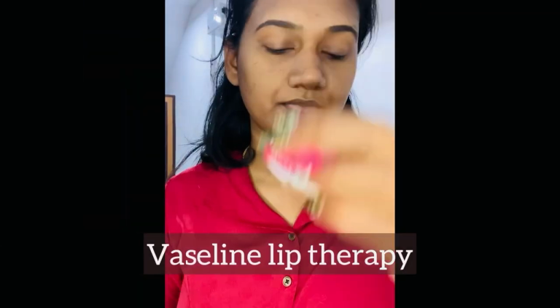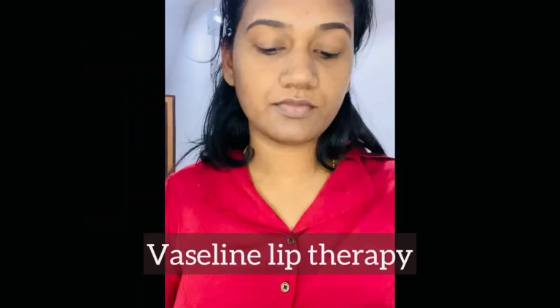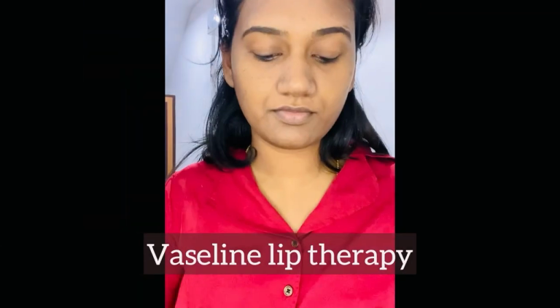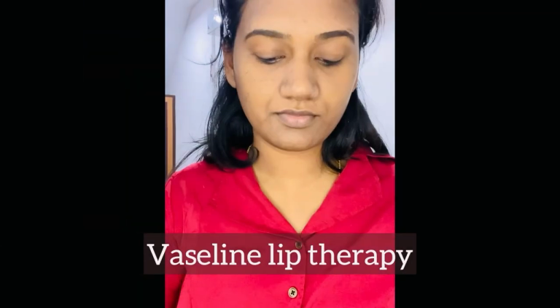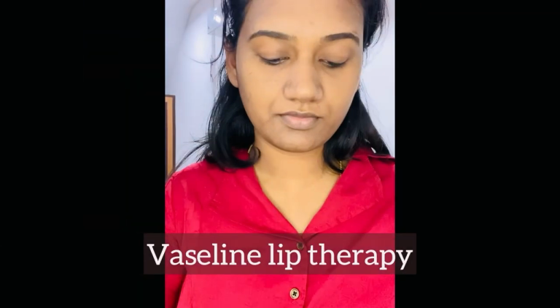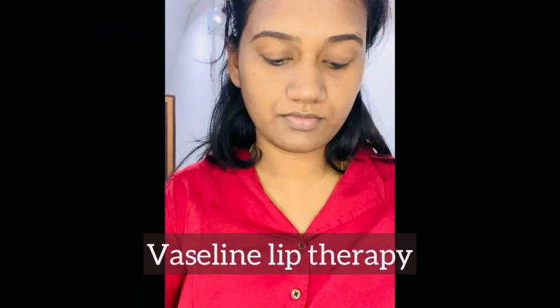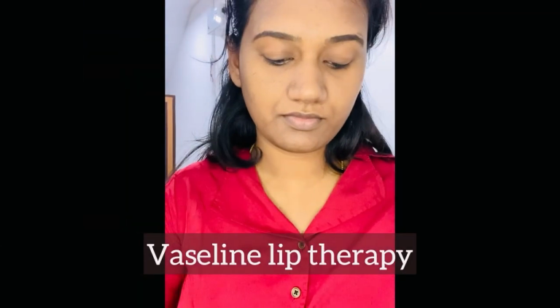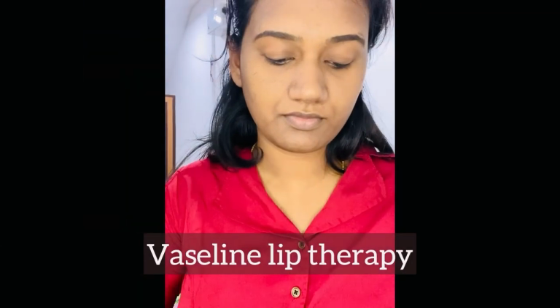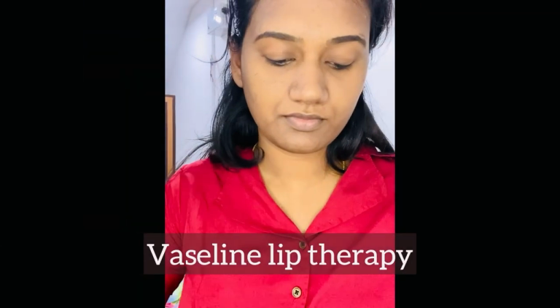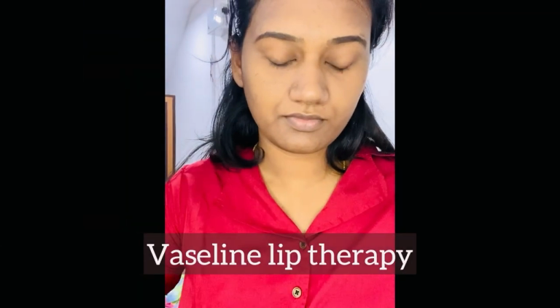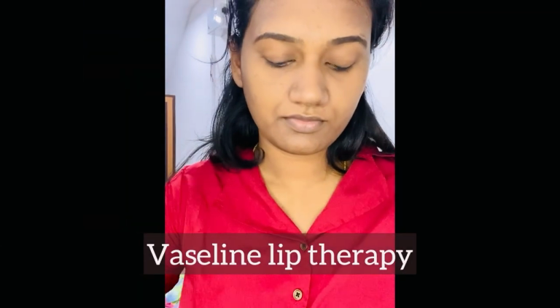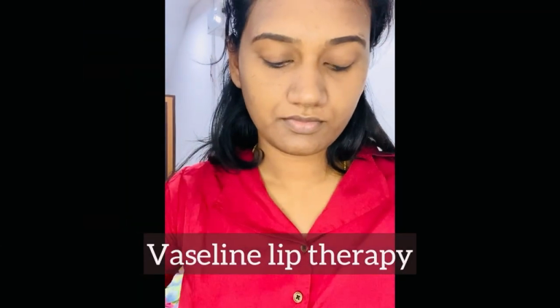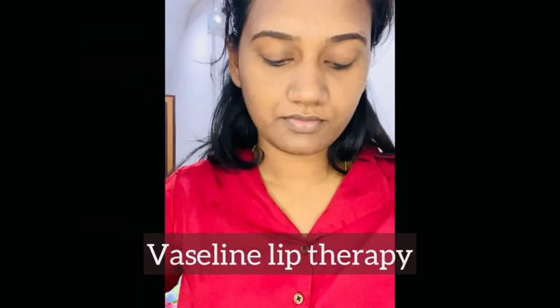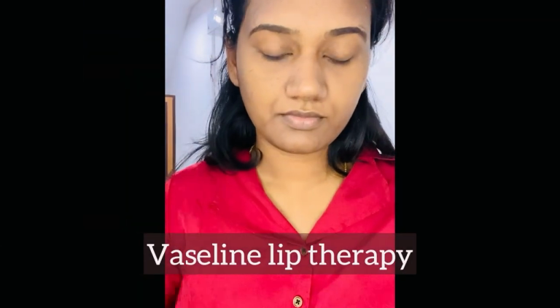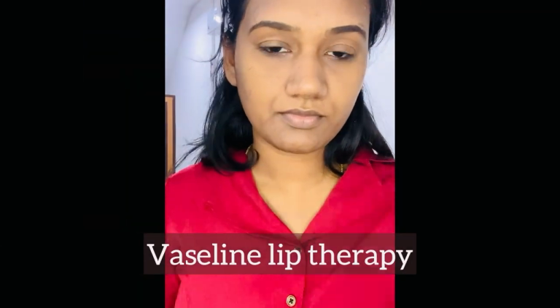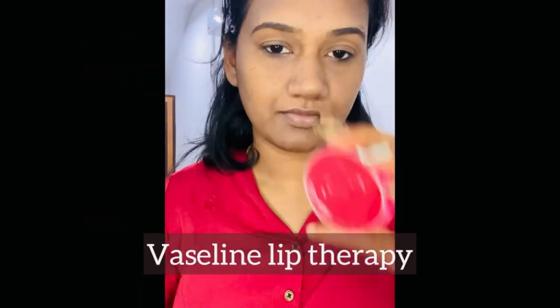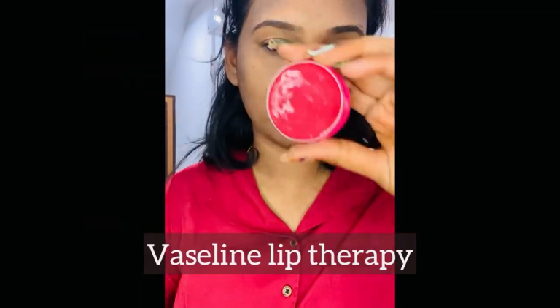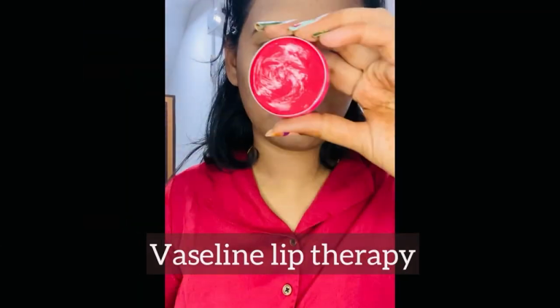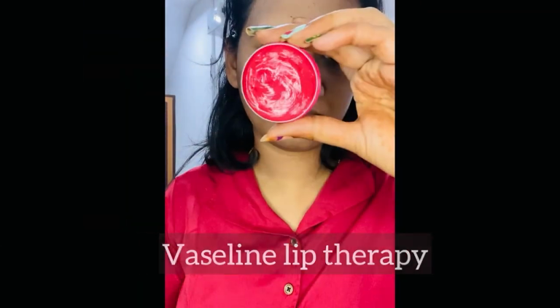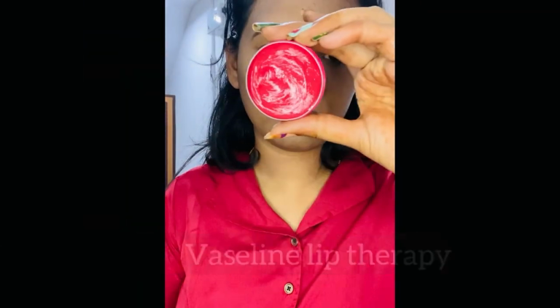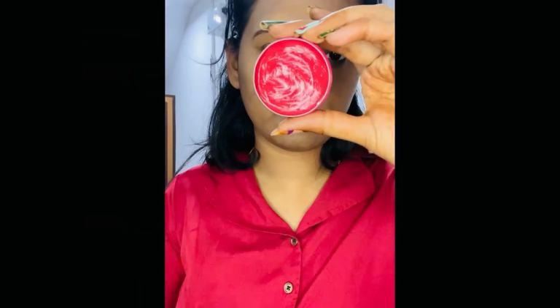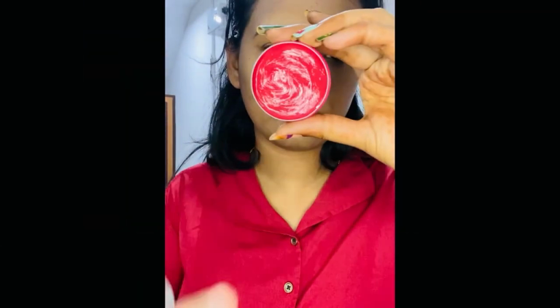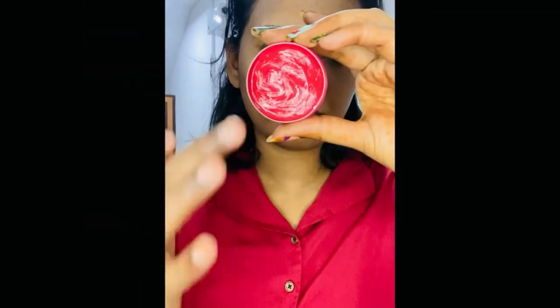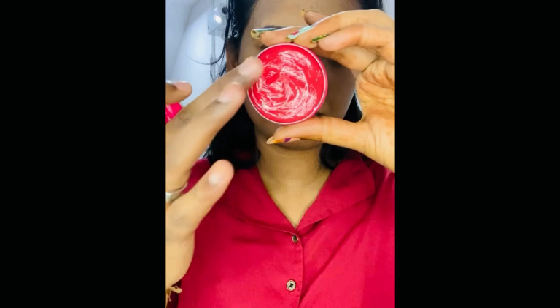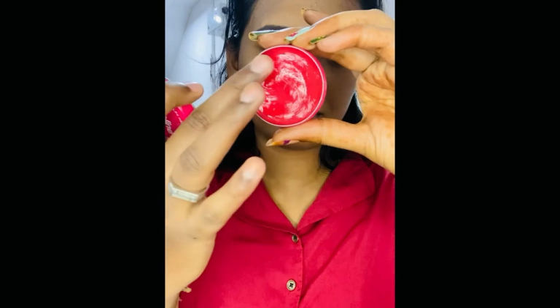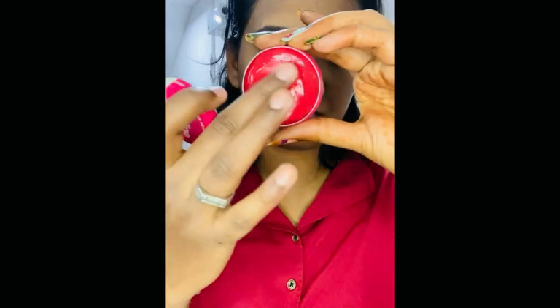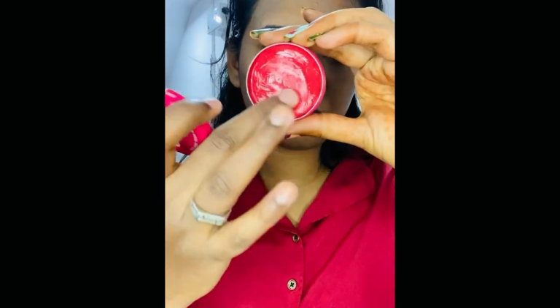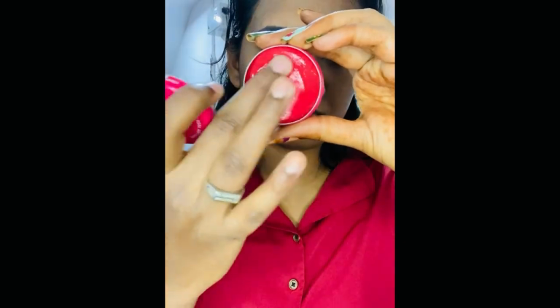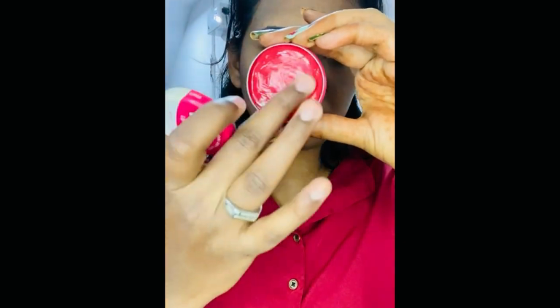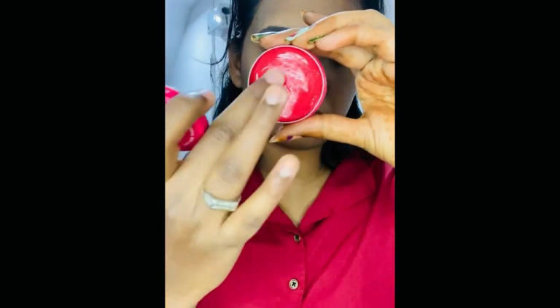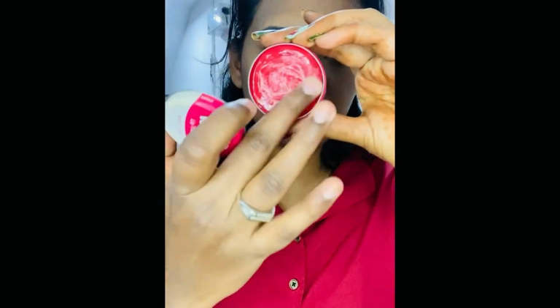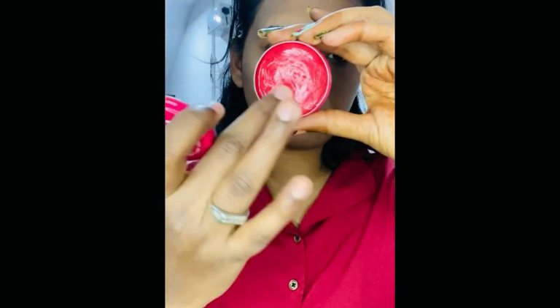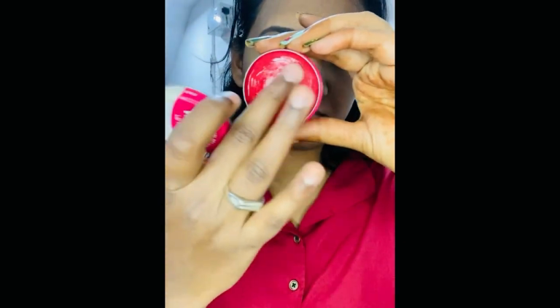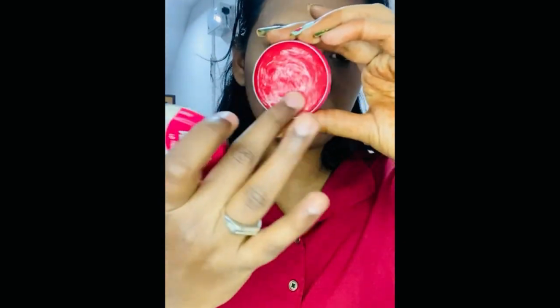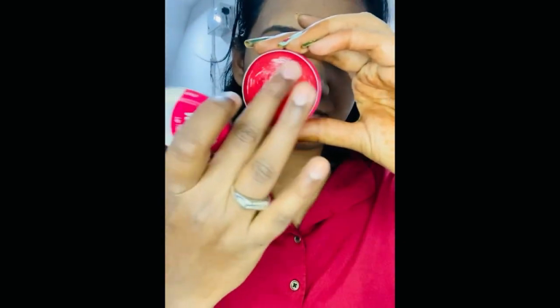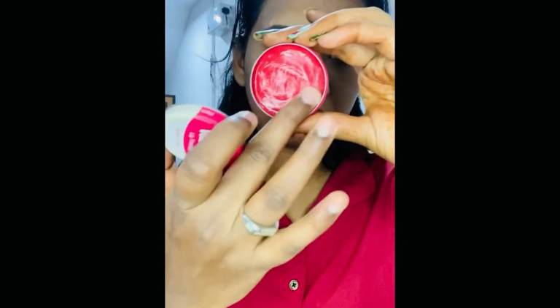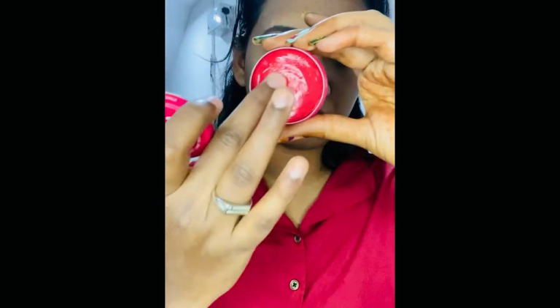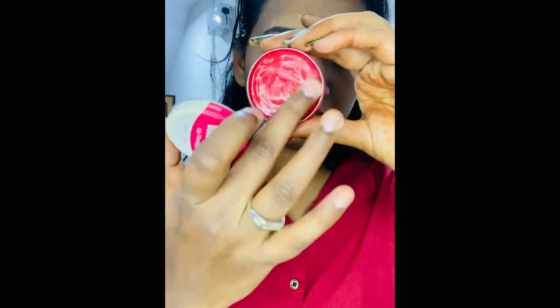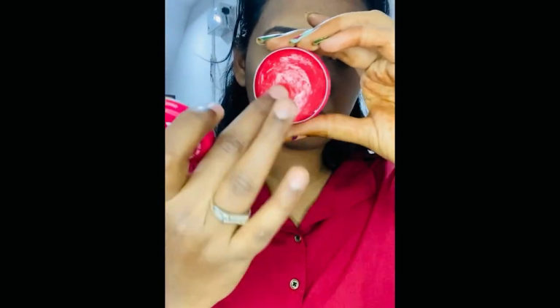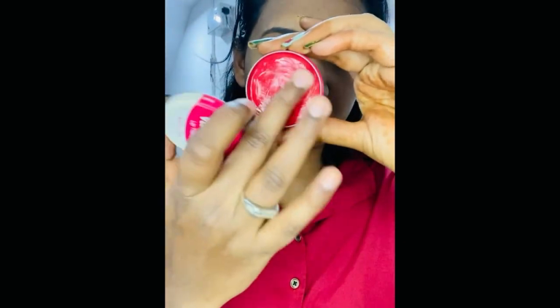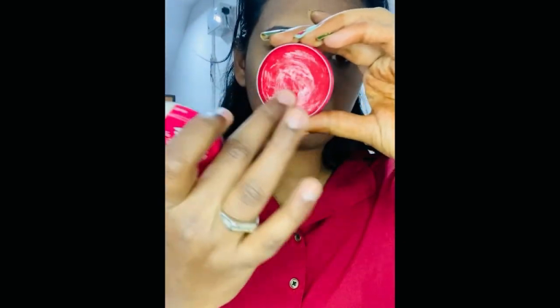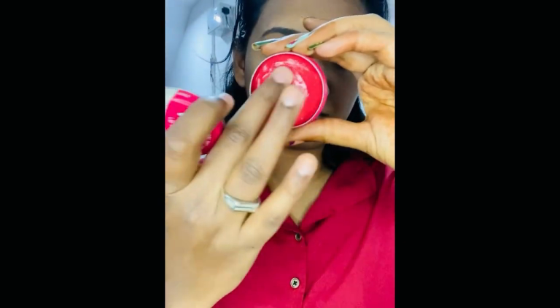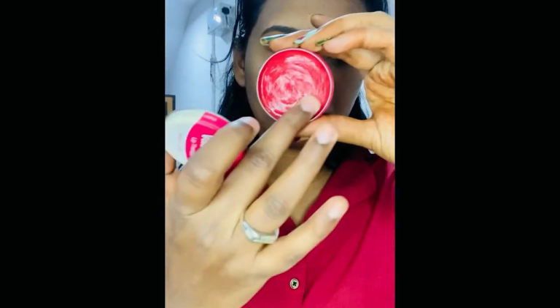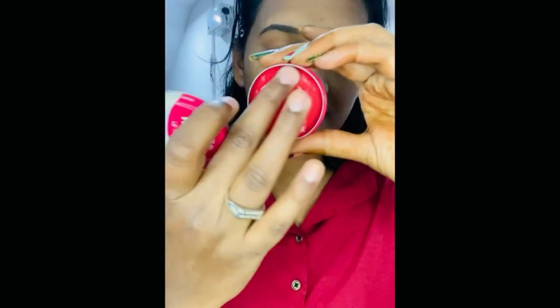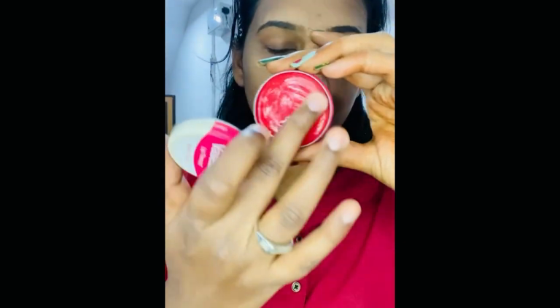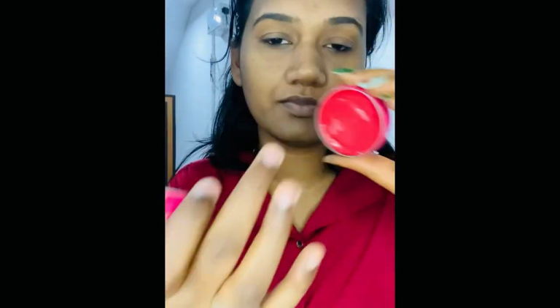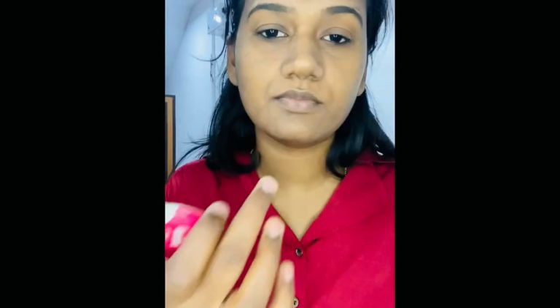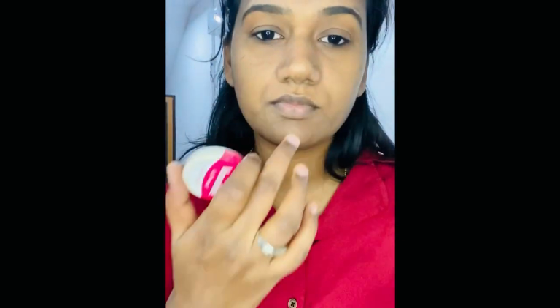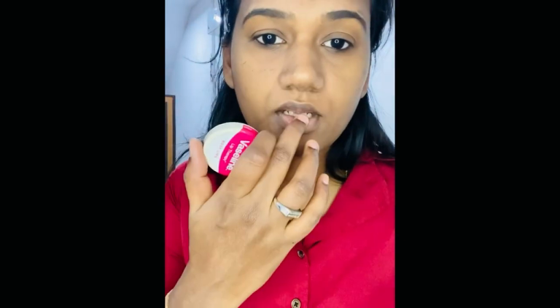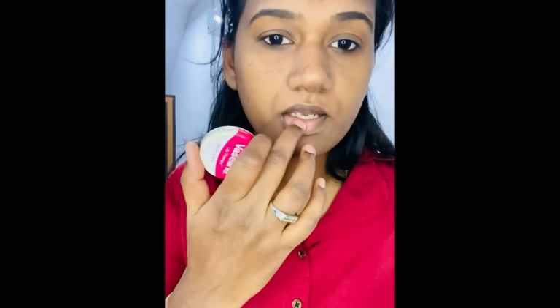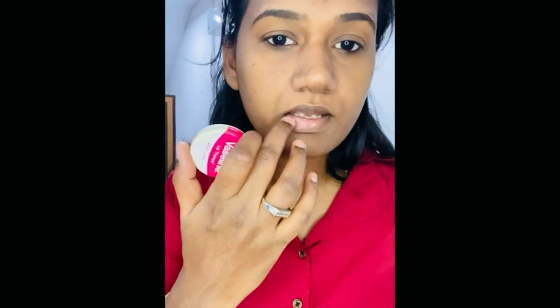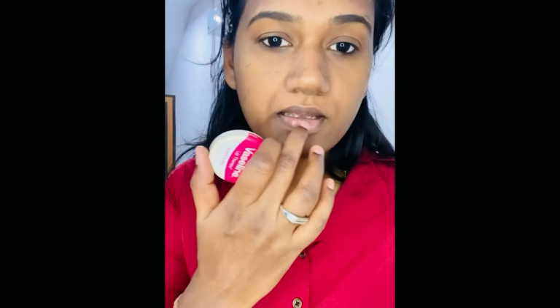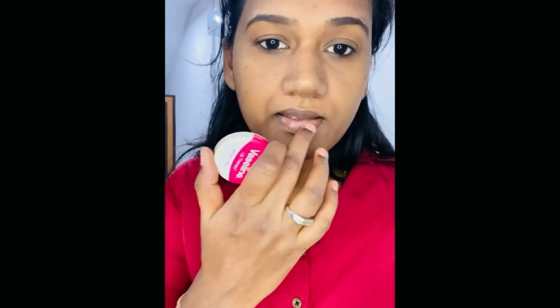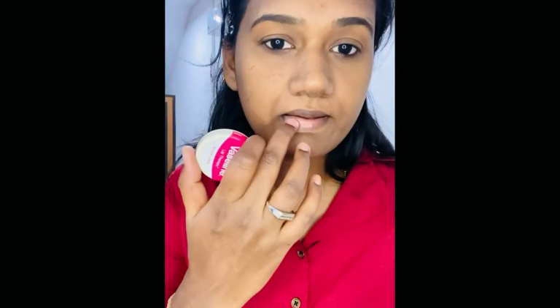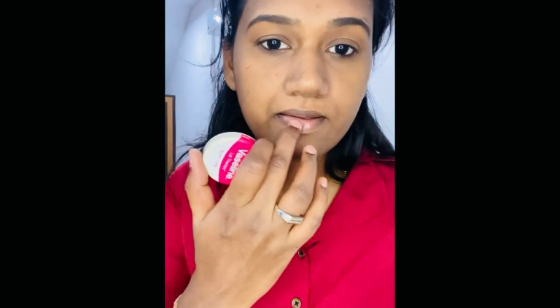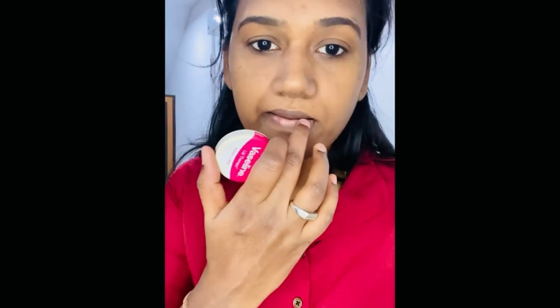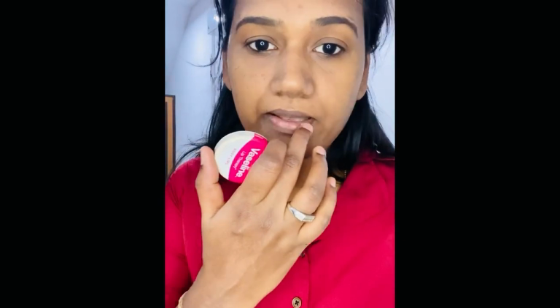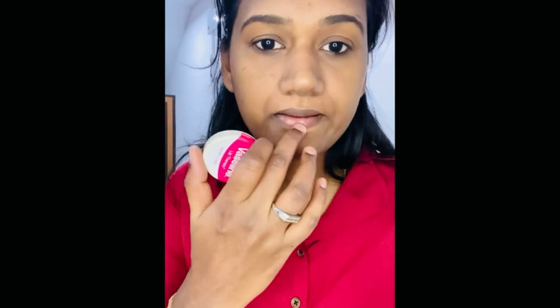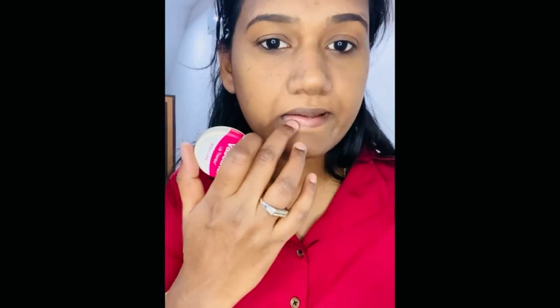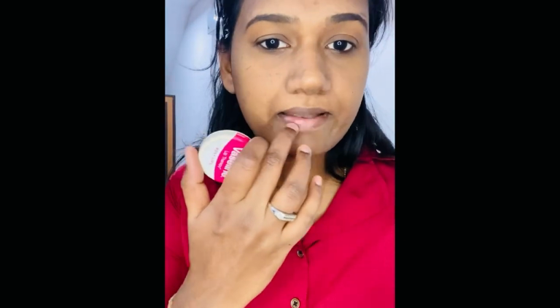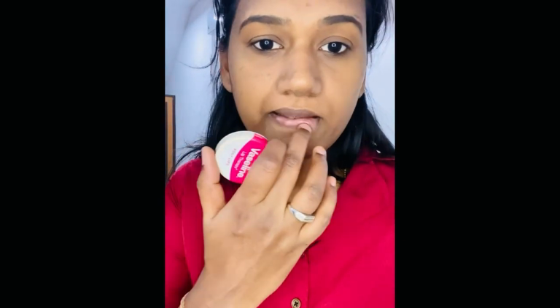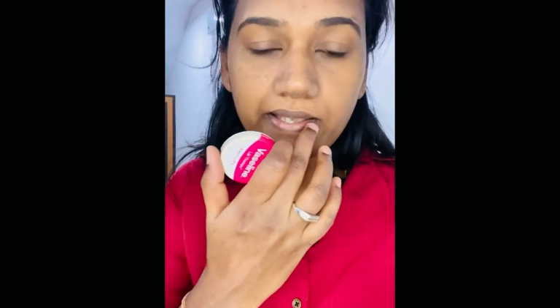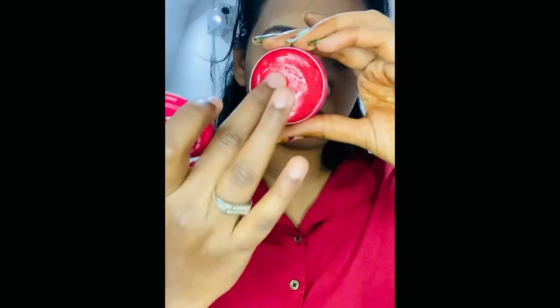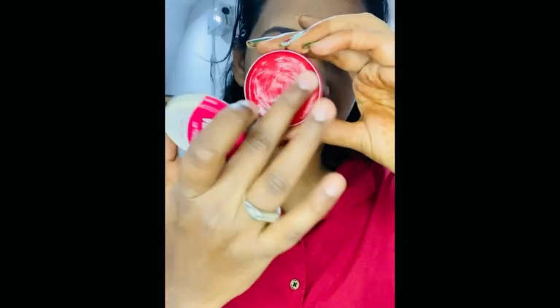Next, I'm going to use a lip moisturizer. This is my favorite lip balm — Aslan Lip Therapy. It's very important to apply lip balm before make-up.